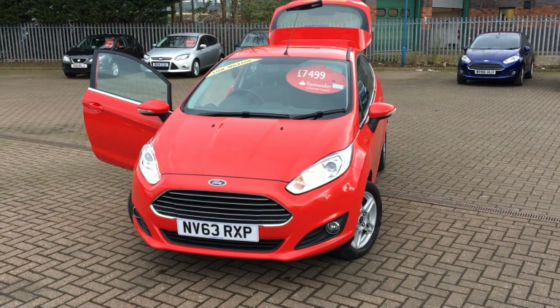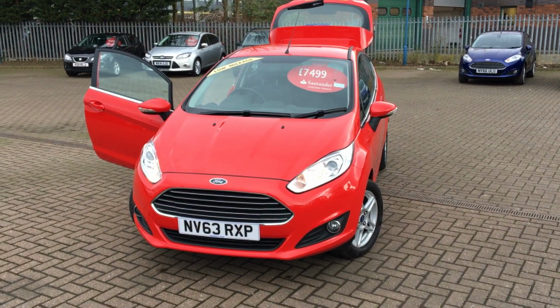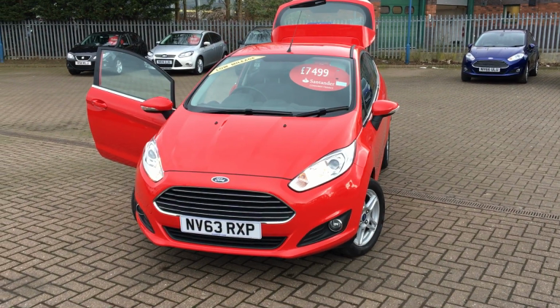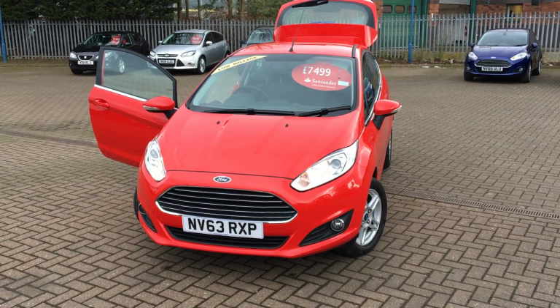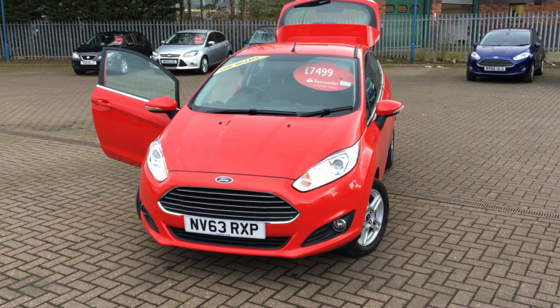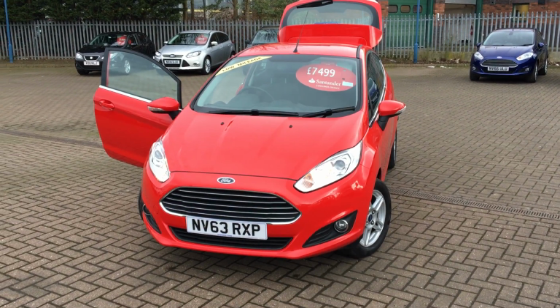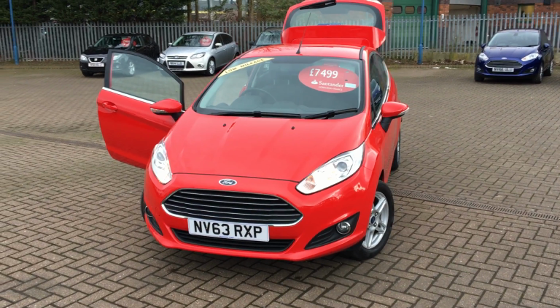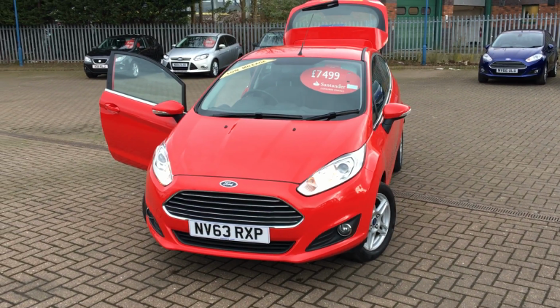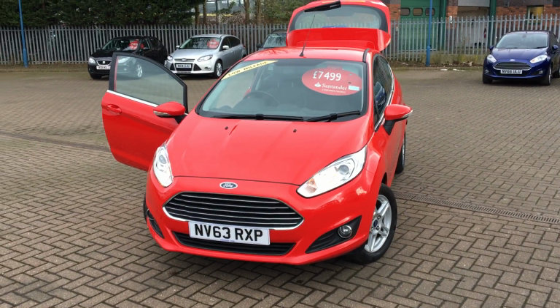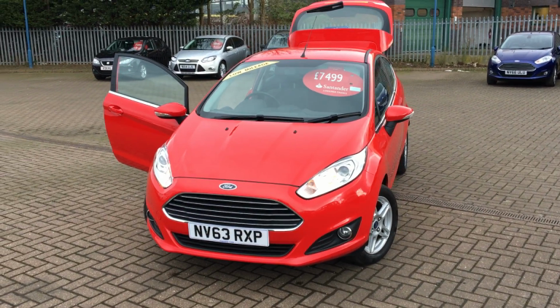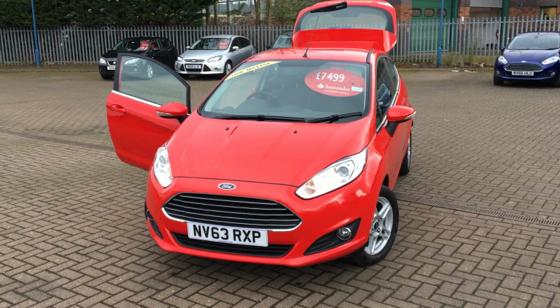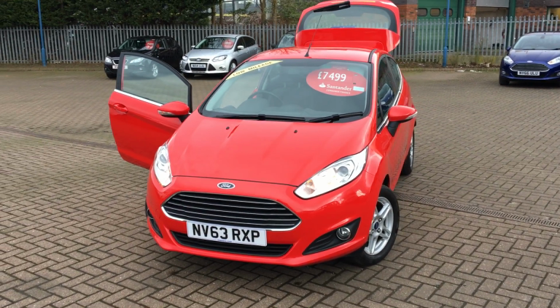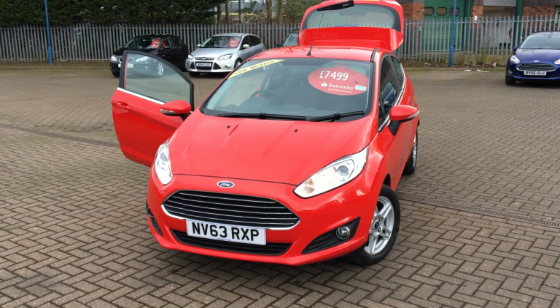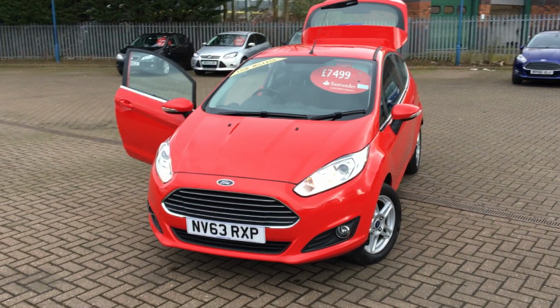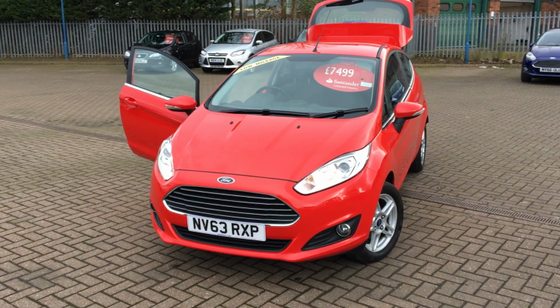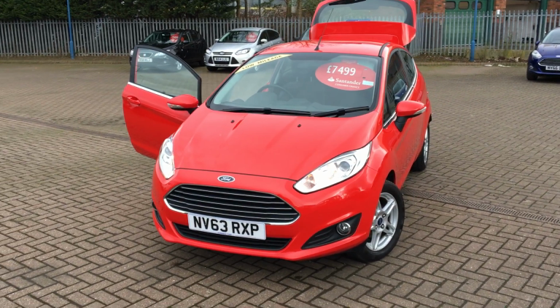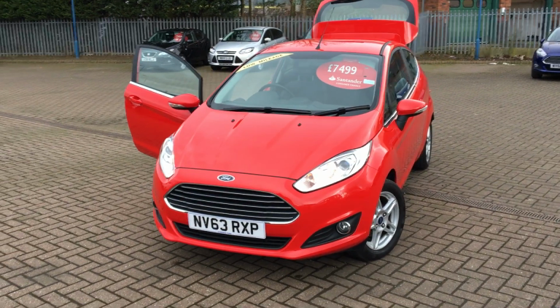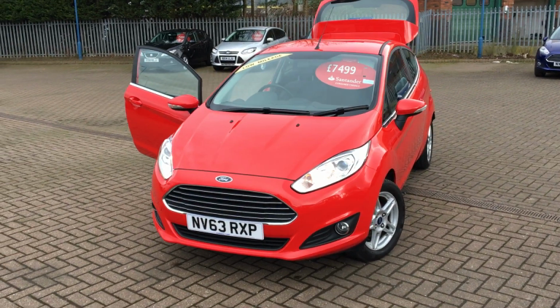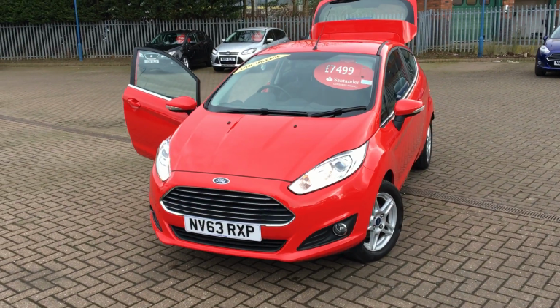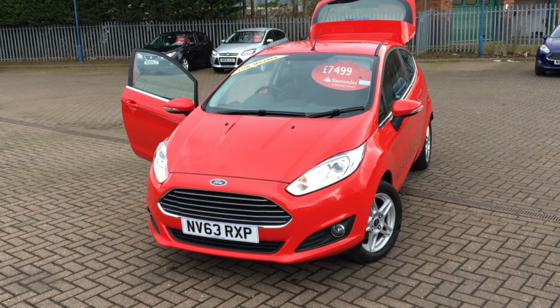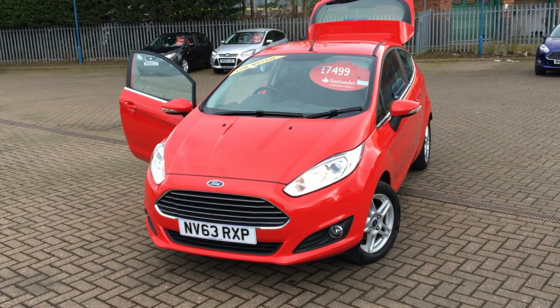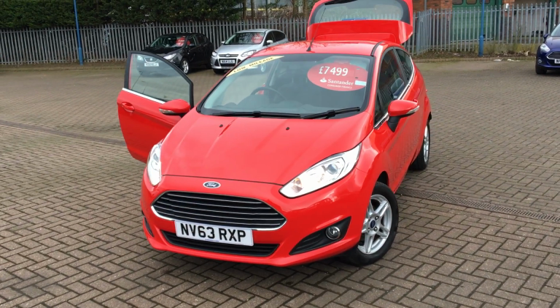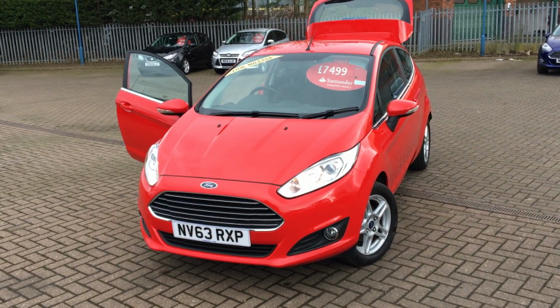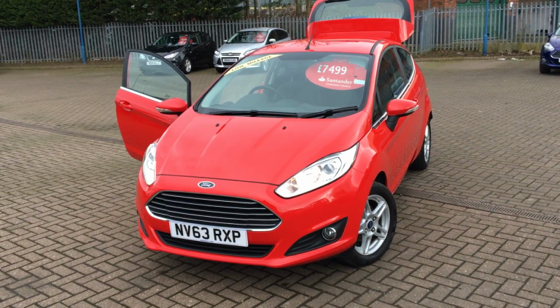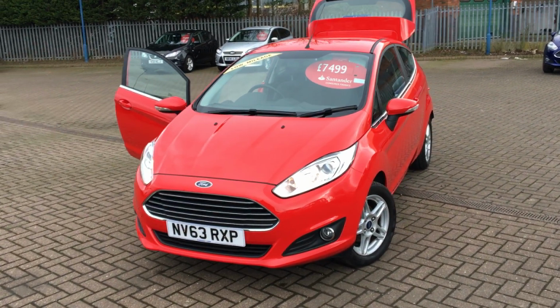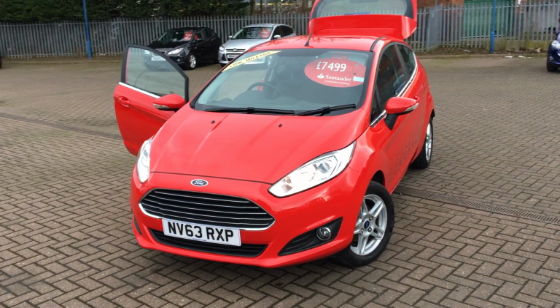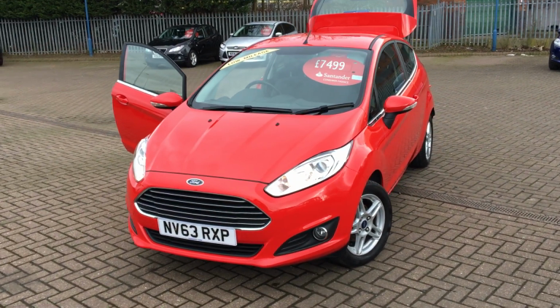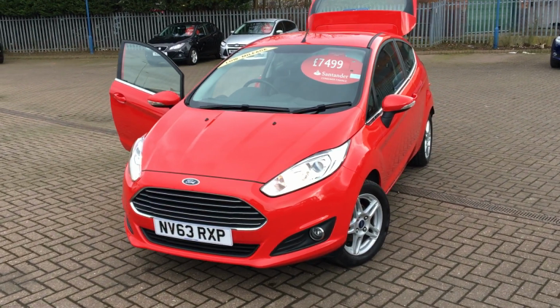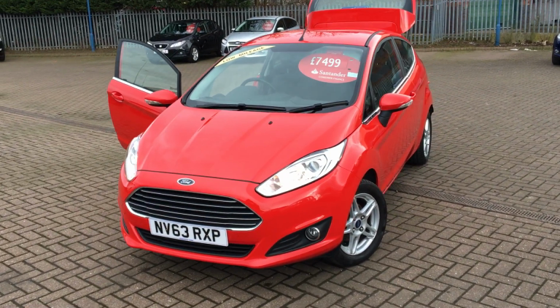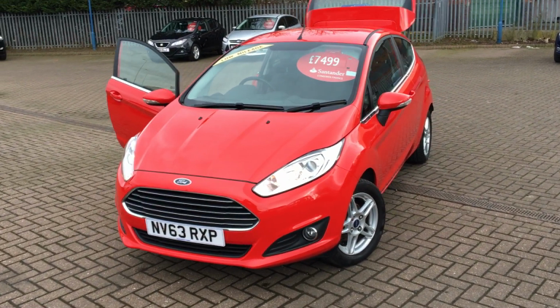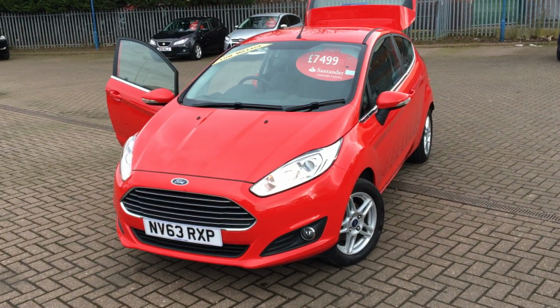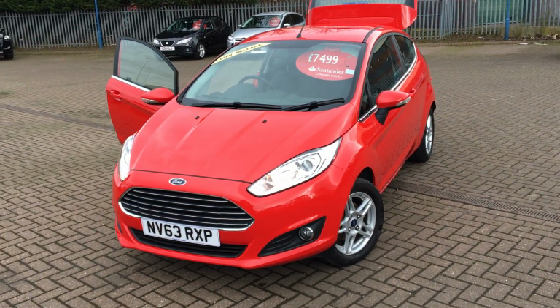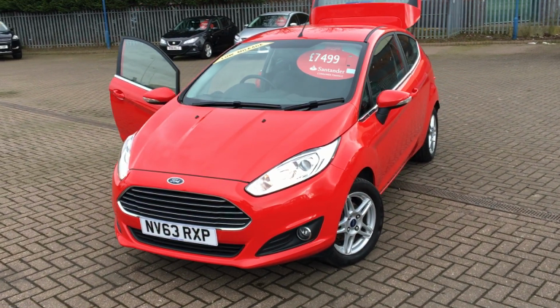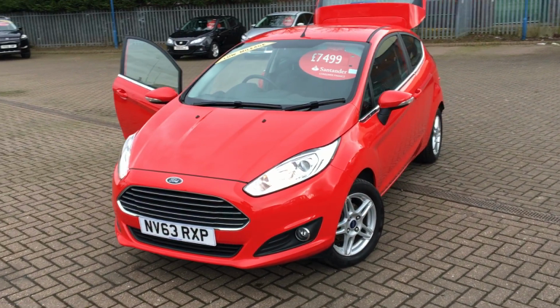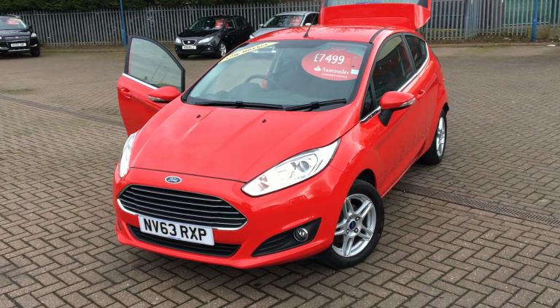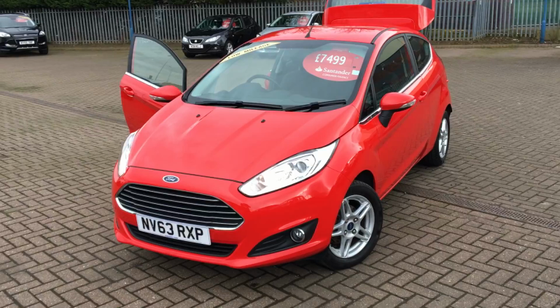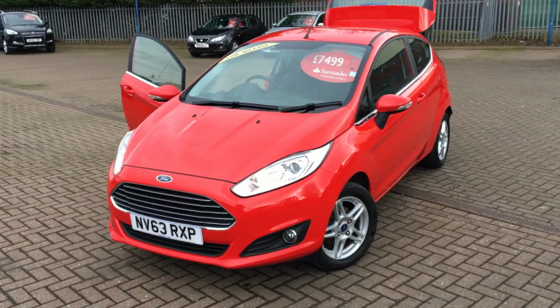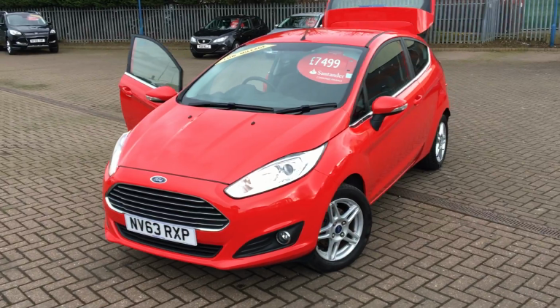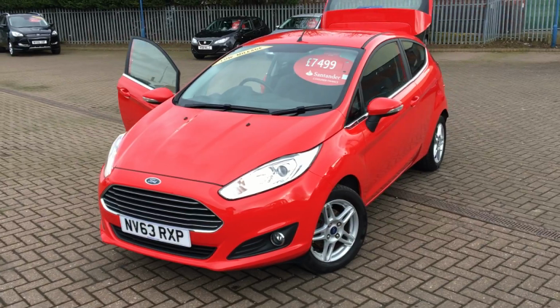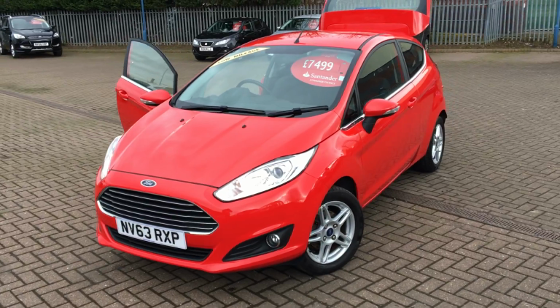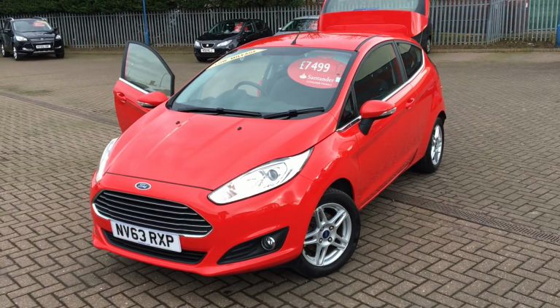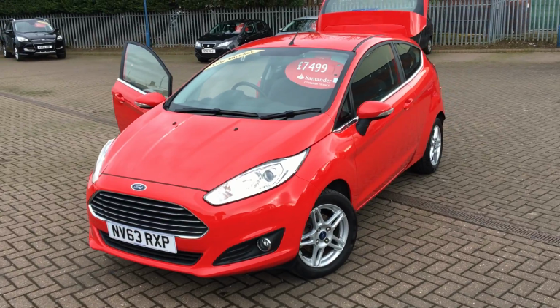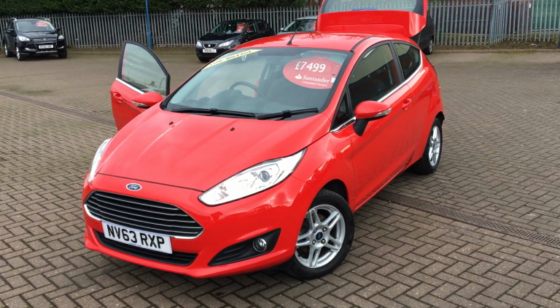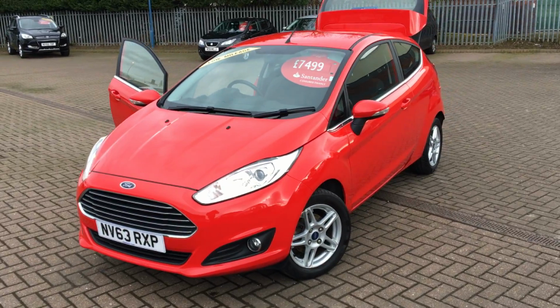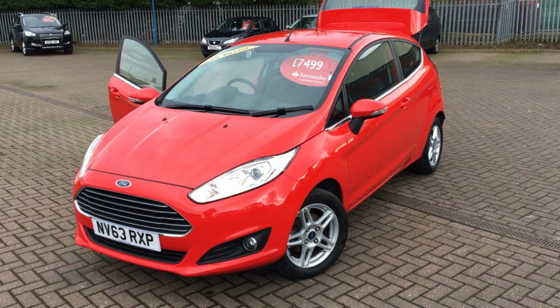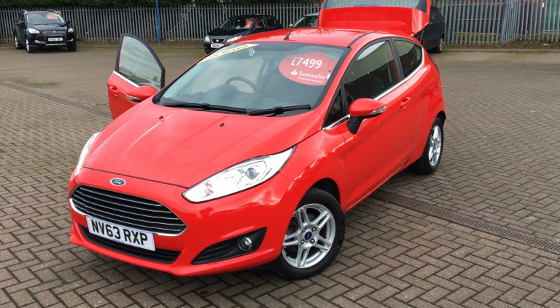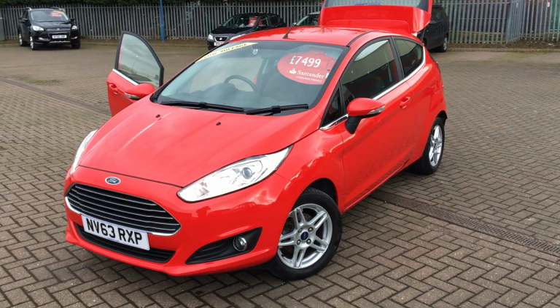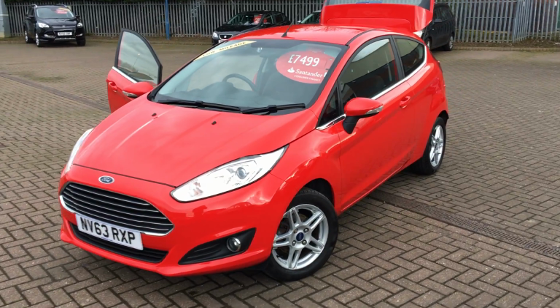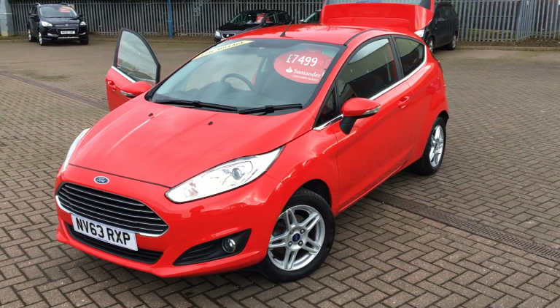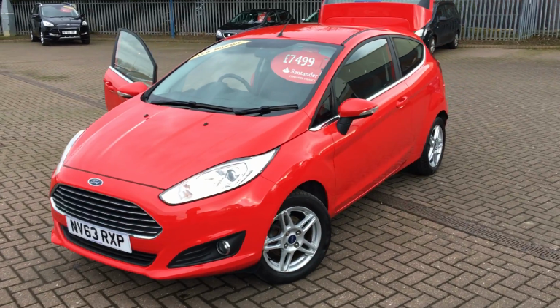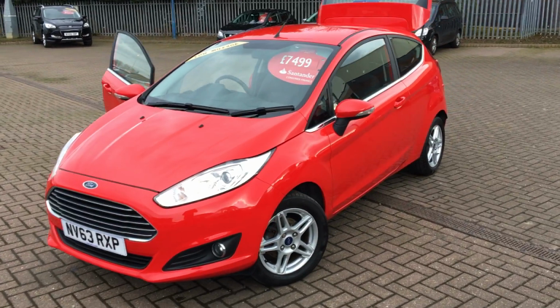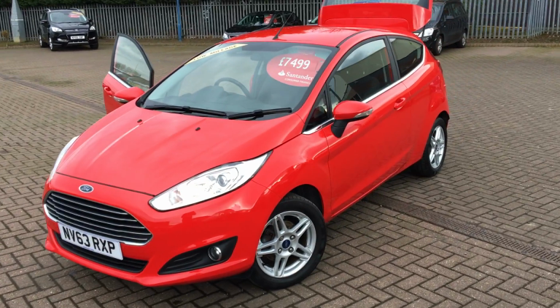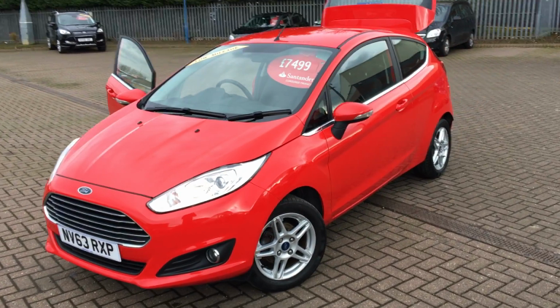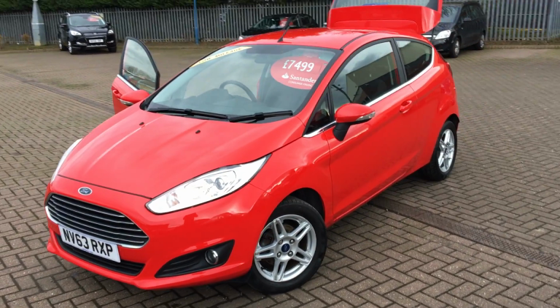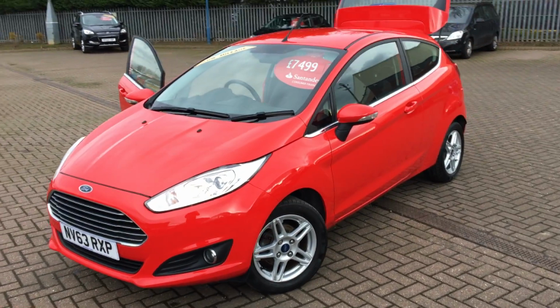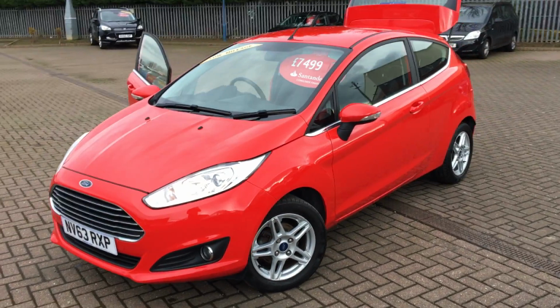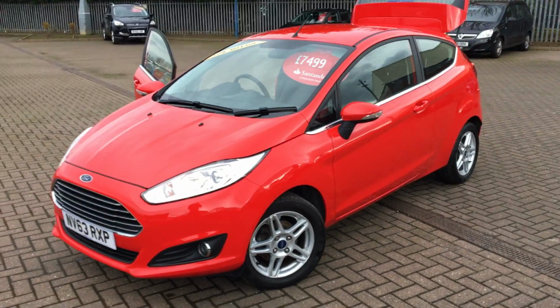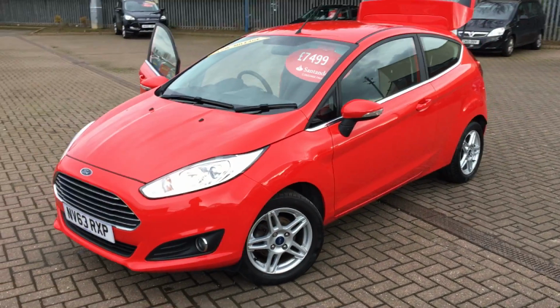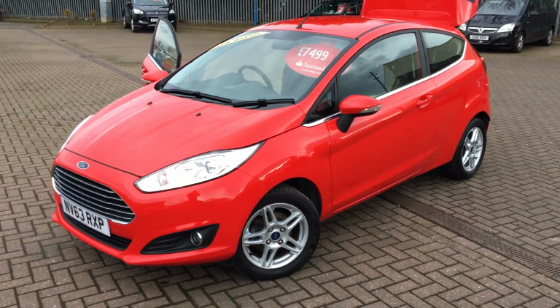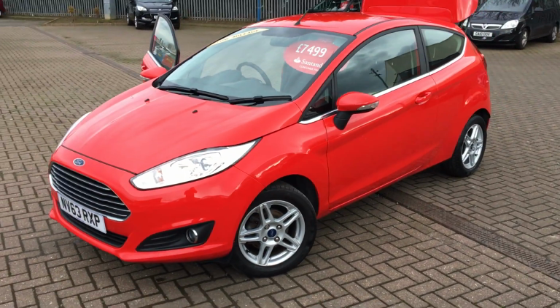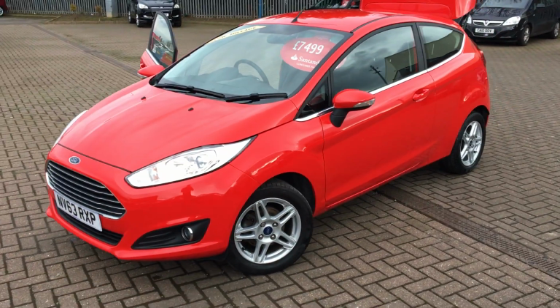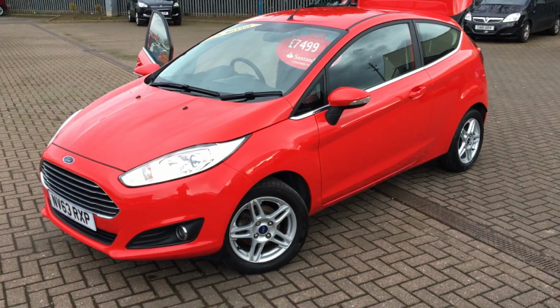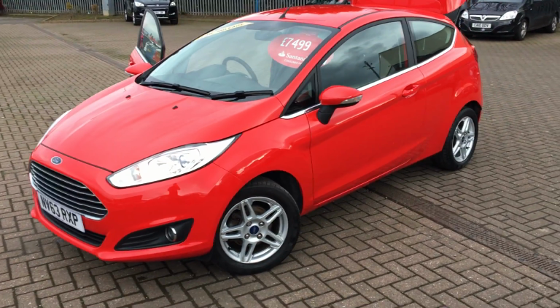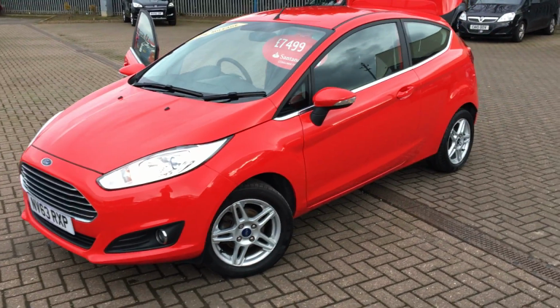Right, here we are here for the ZETEC. One previous owner, low mileage, and a full service history.